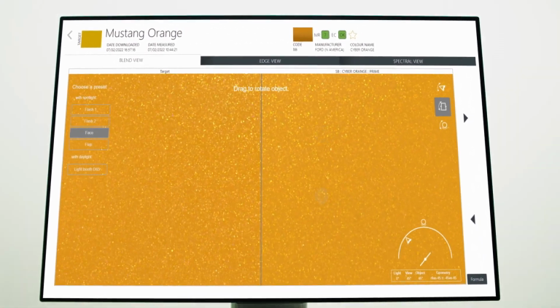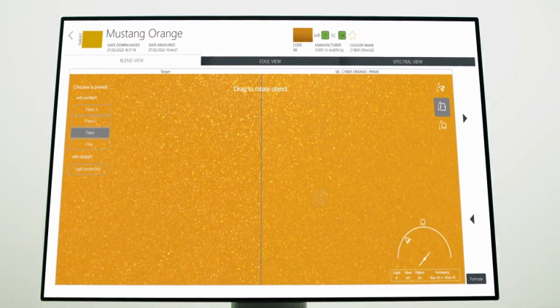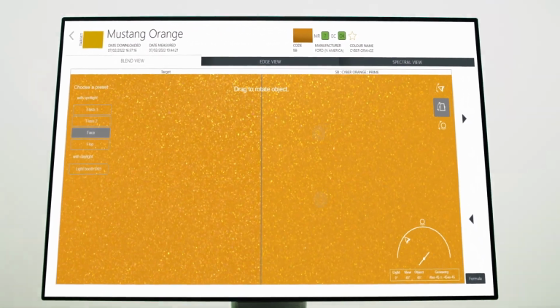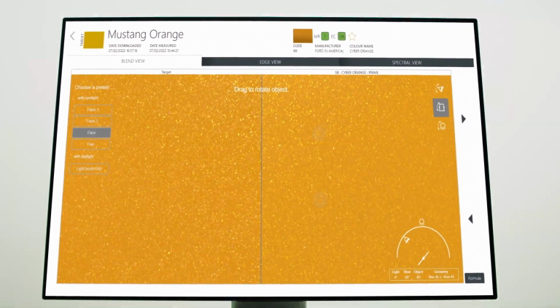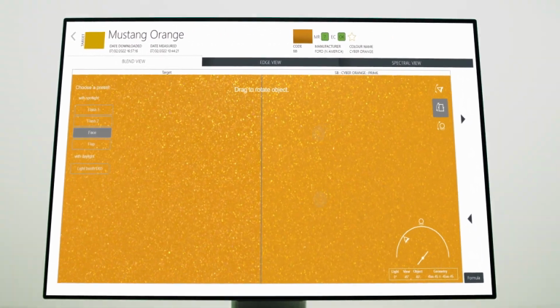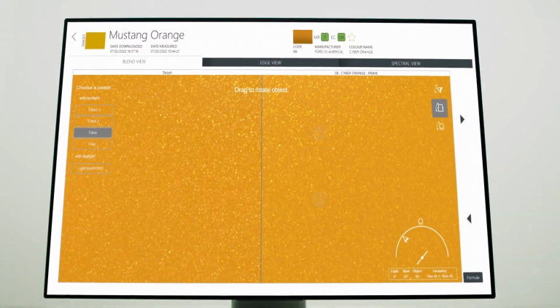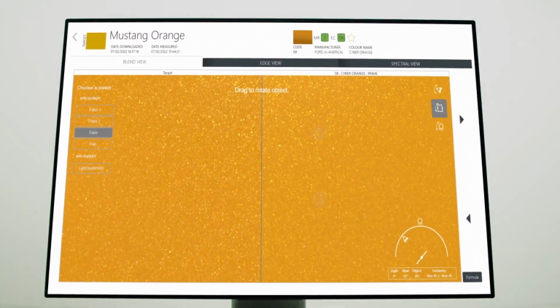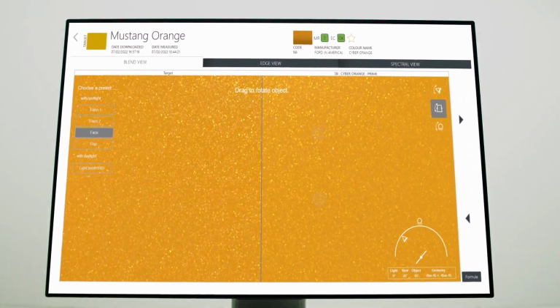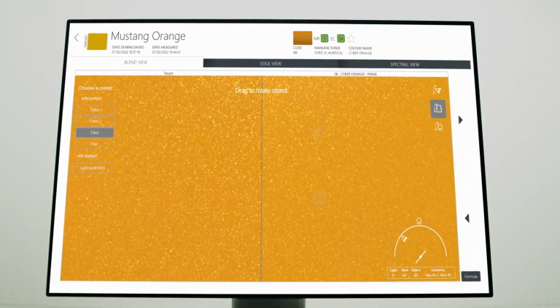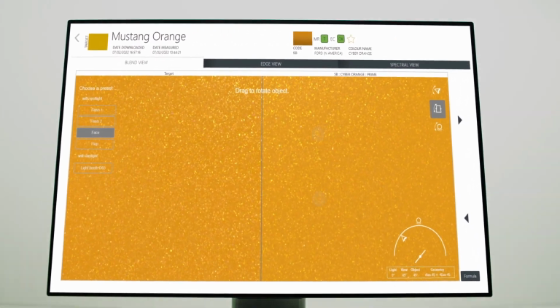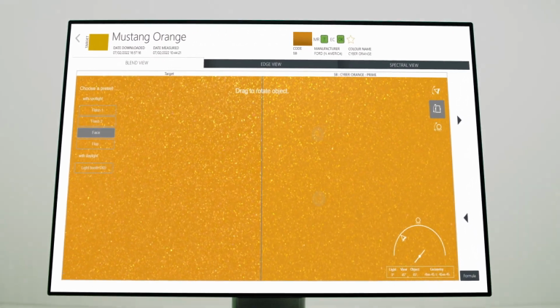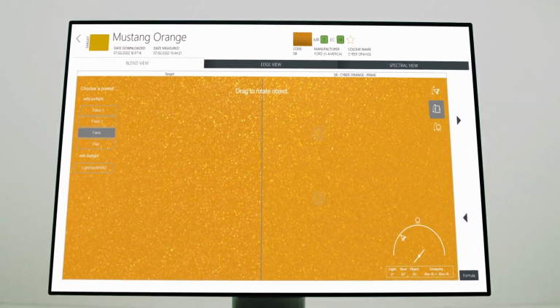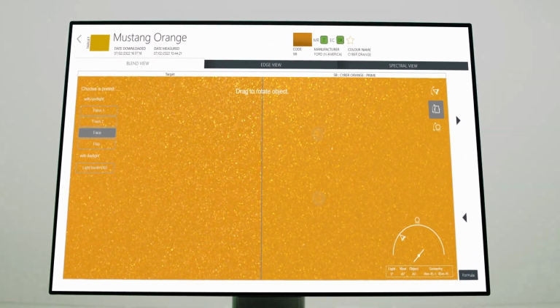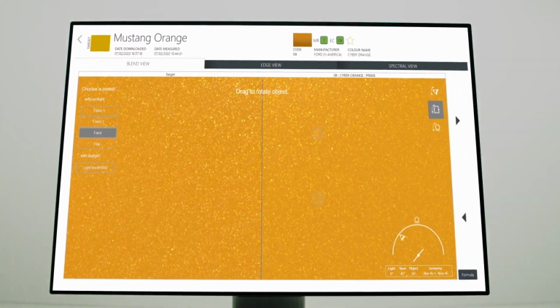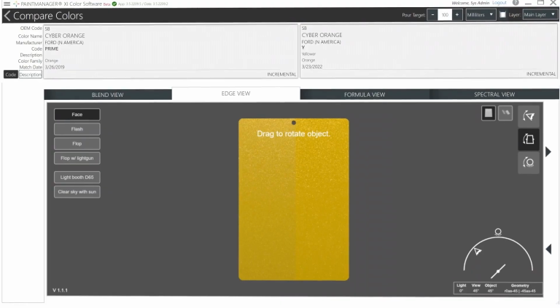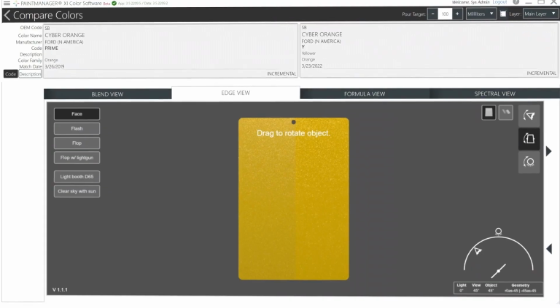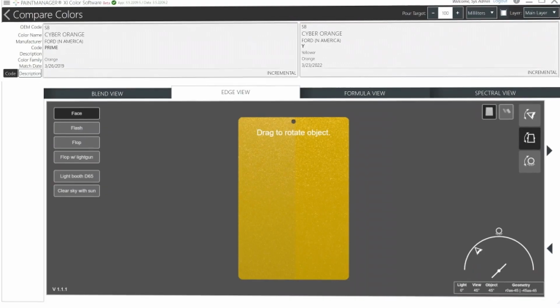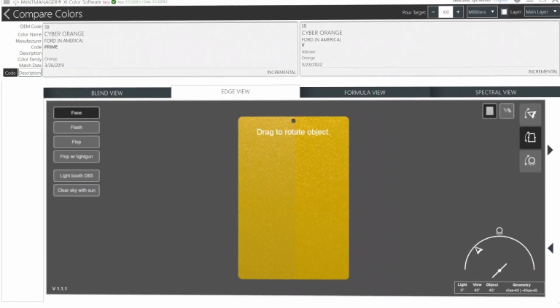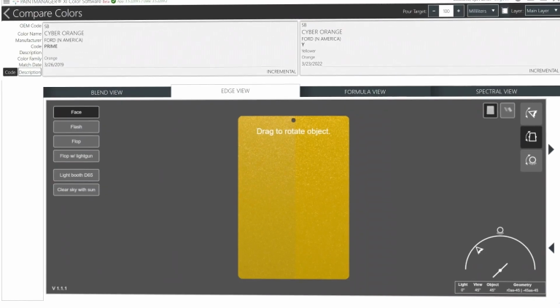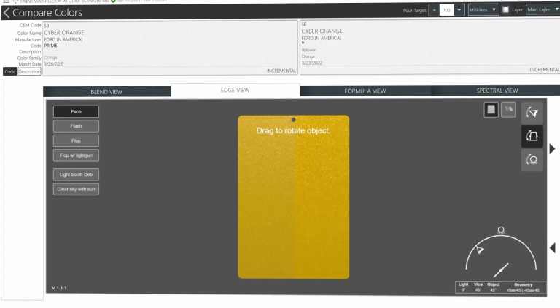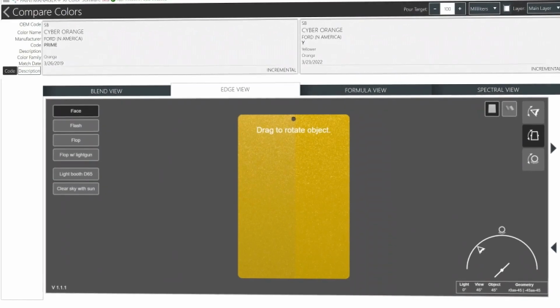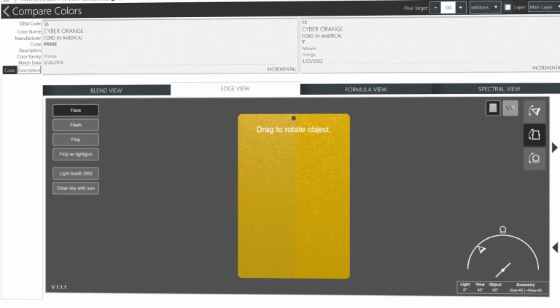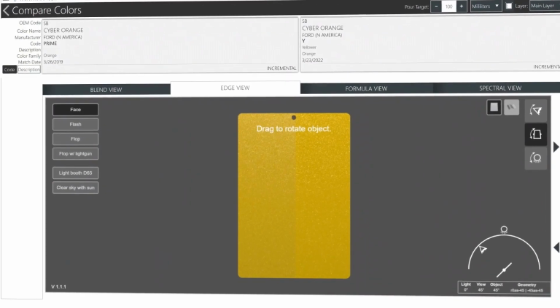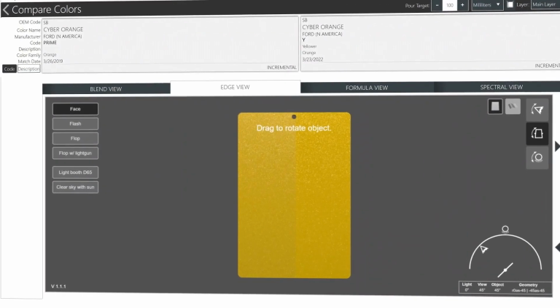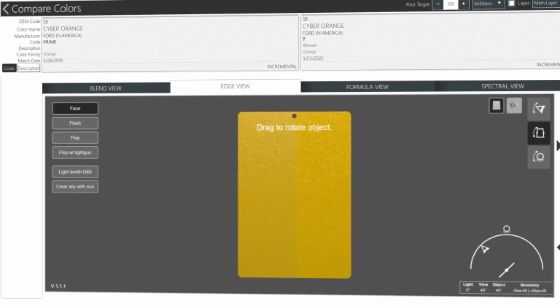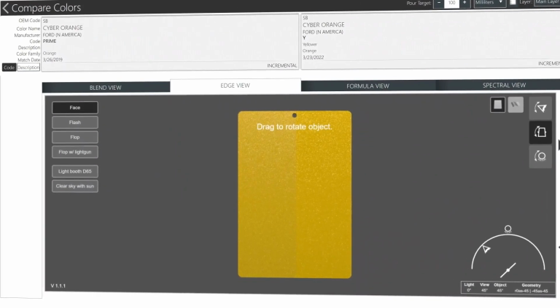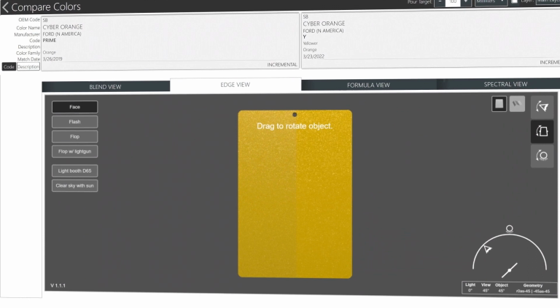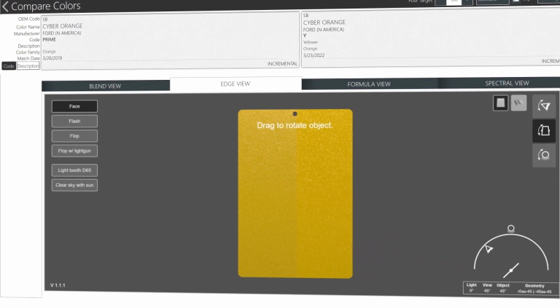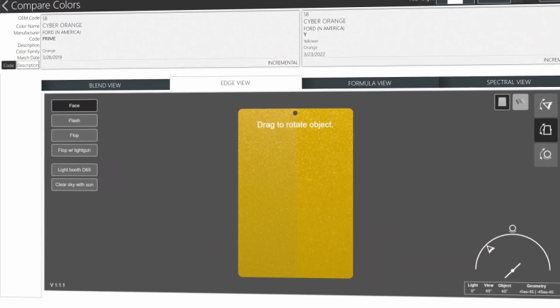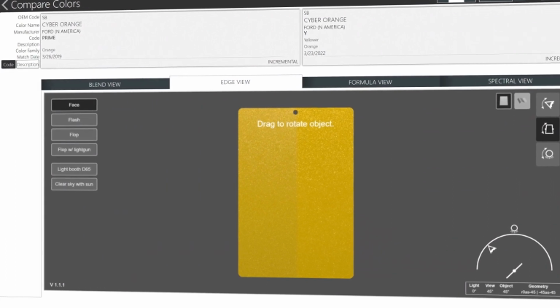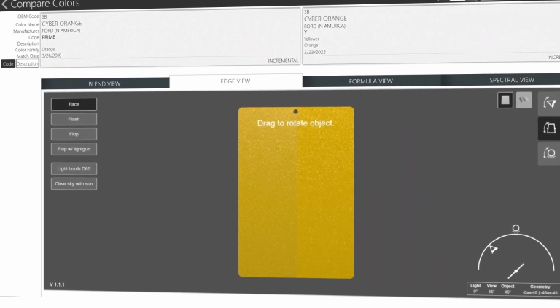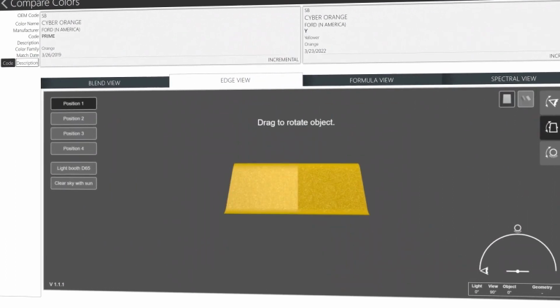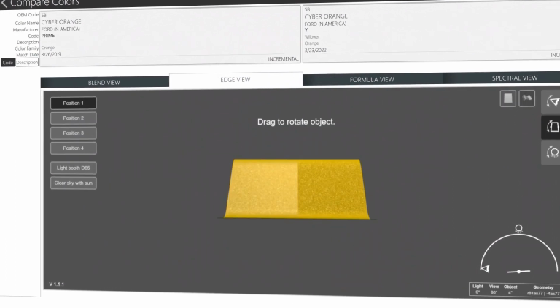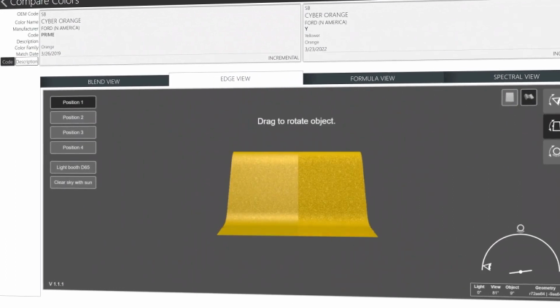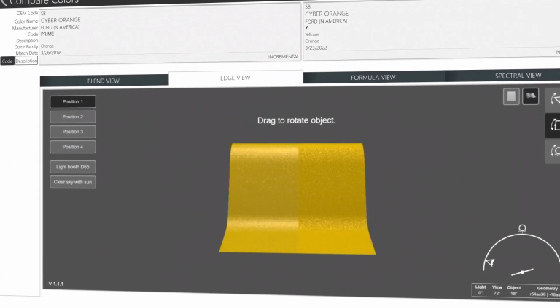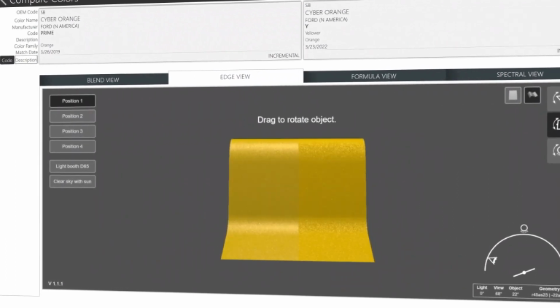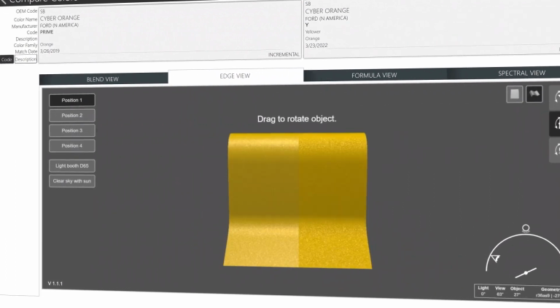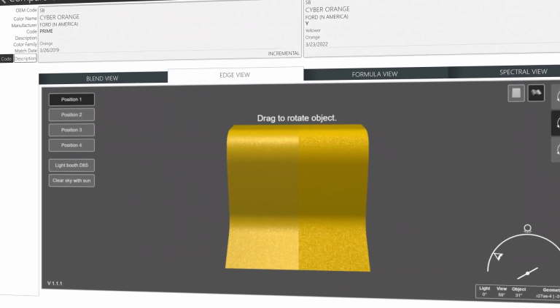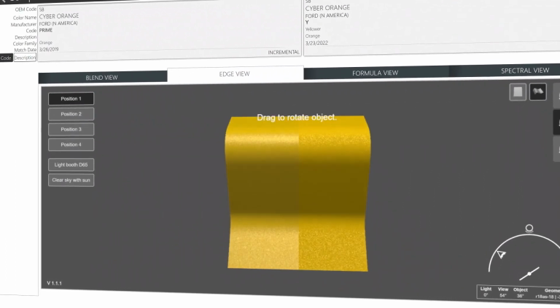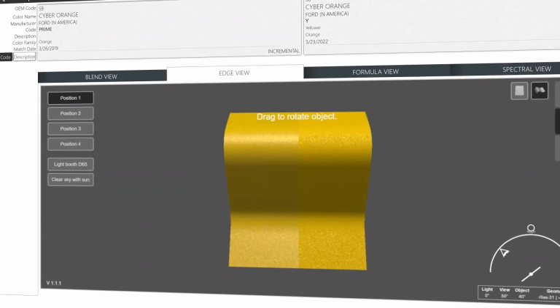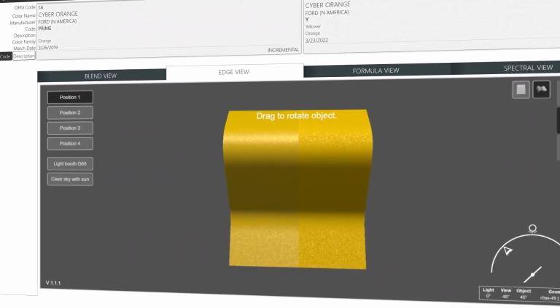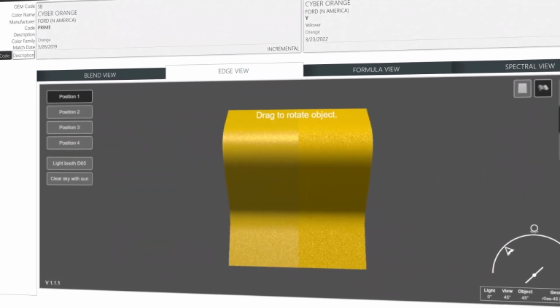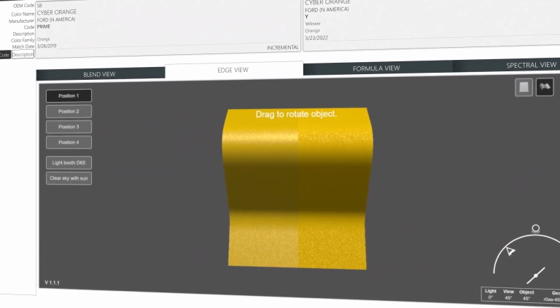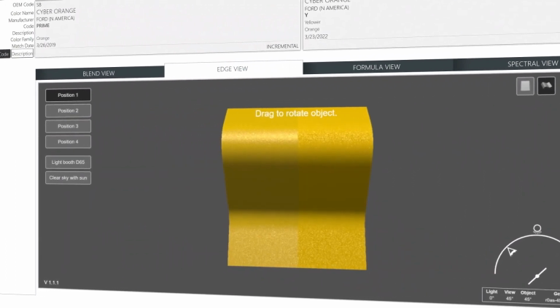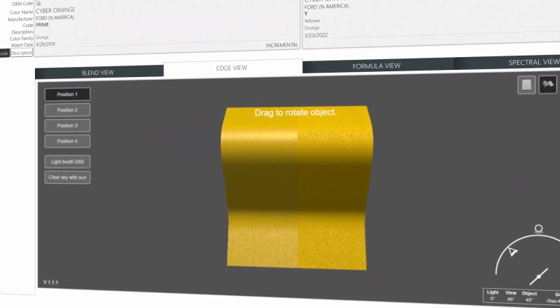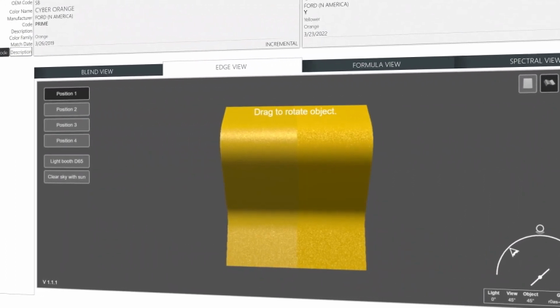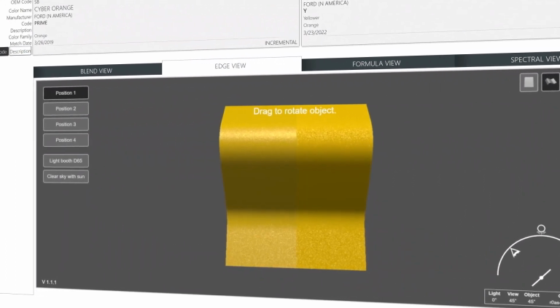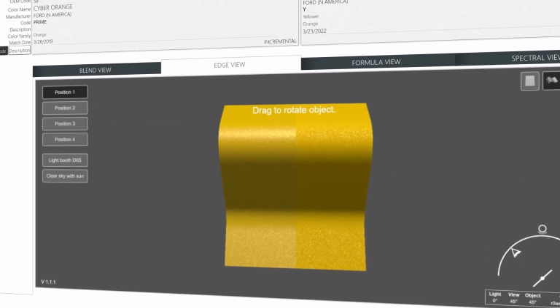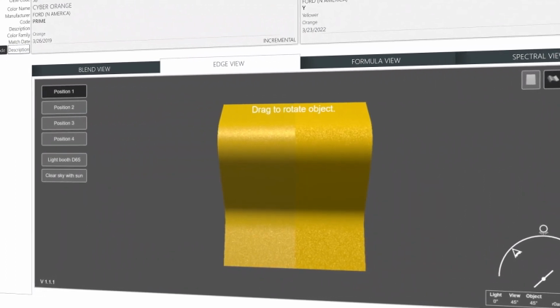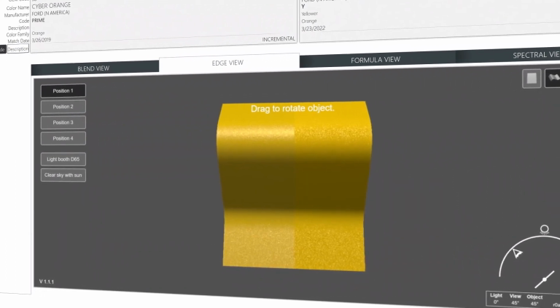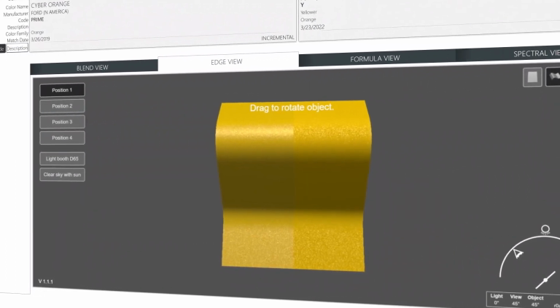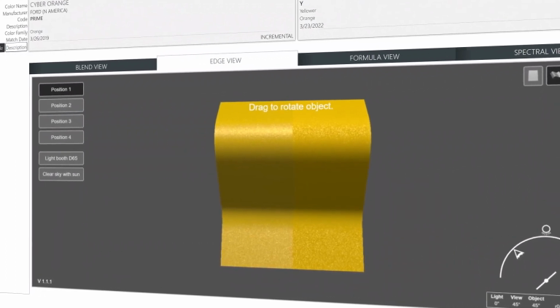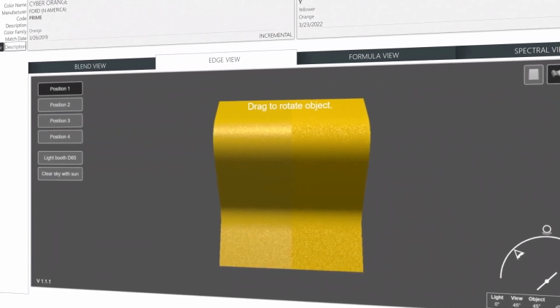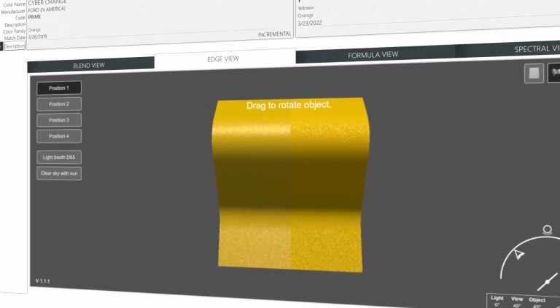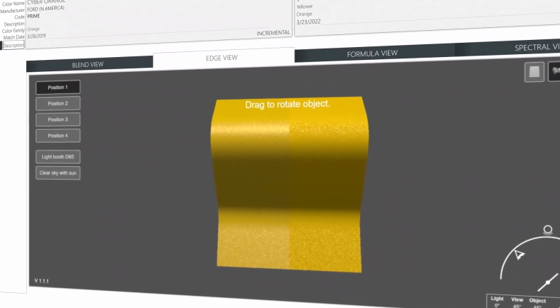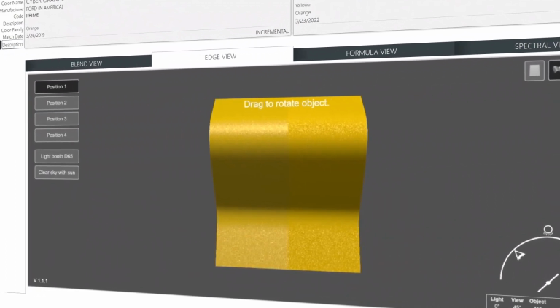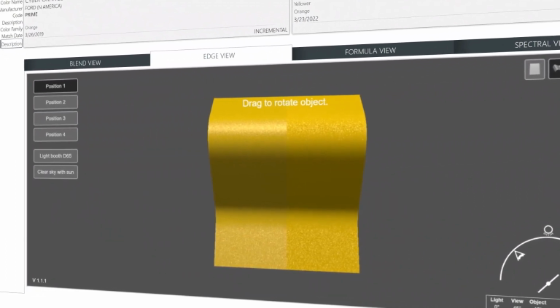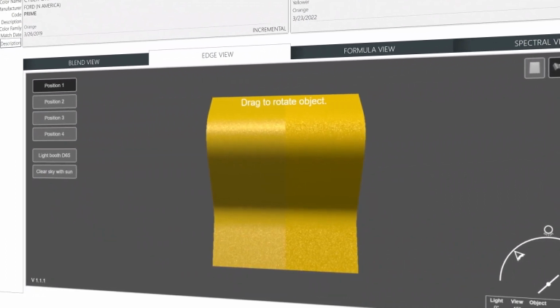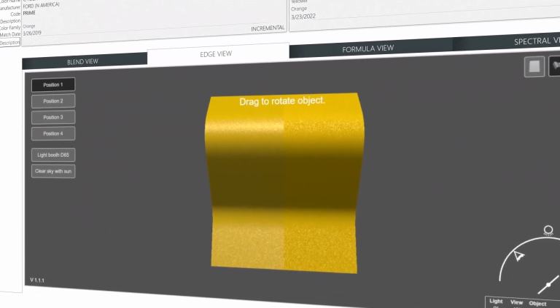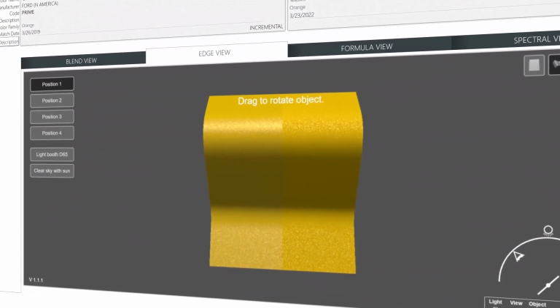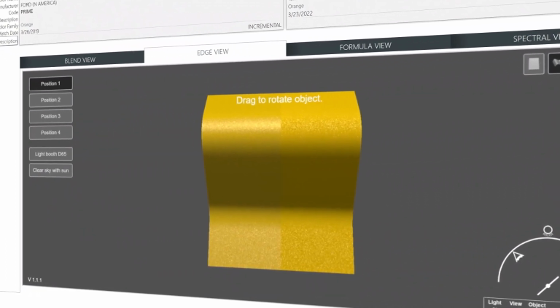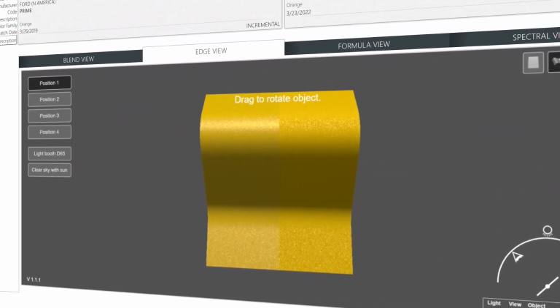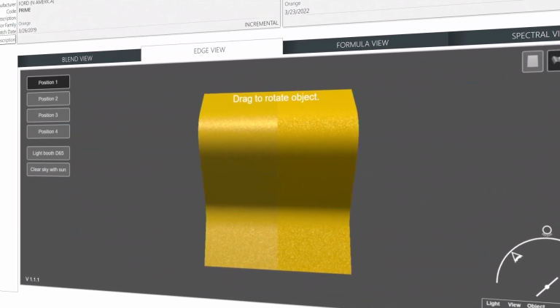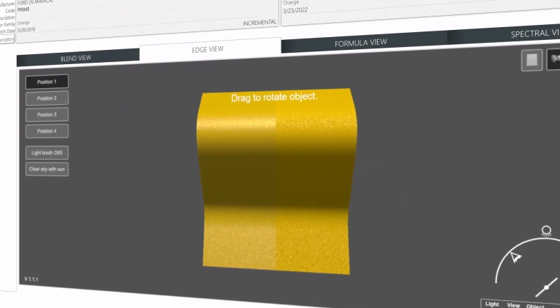Users especially like the variant compare function, which allows you to compare two variants from the PPG database side by side.